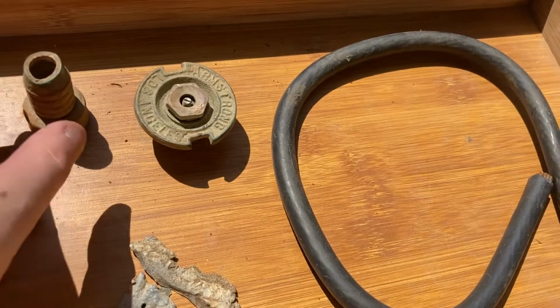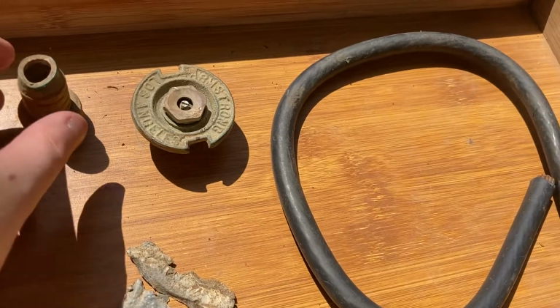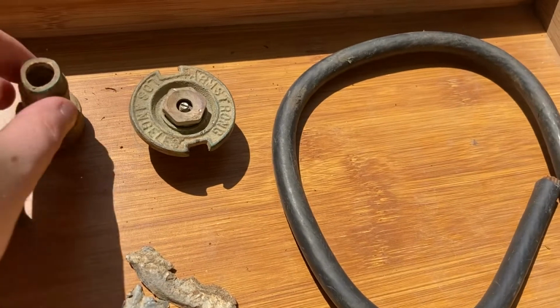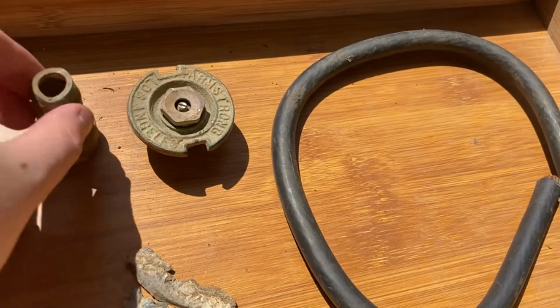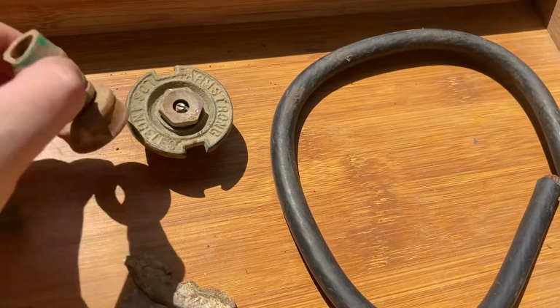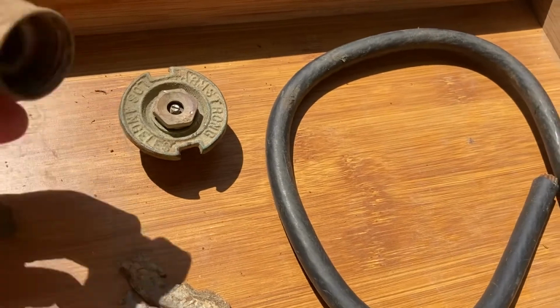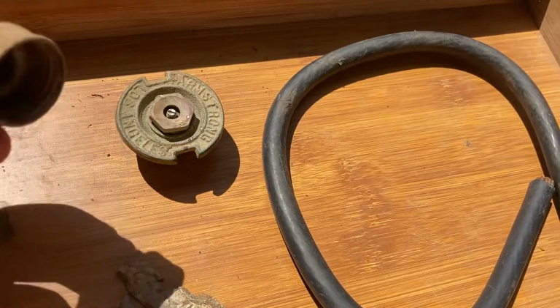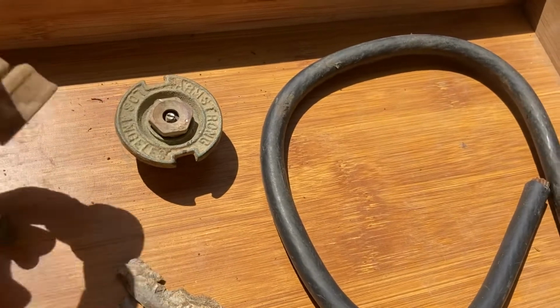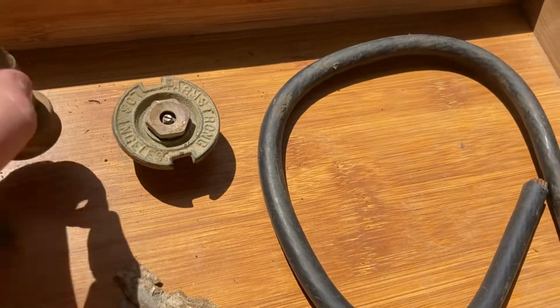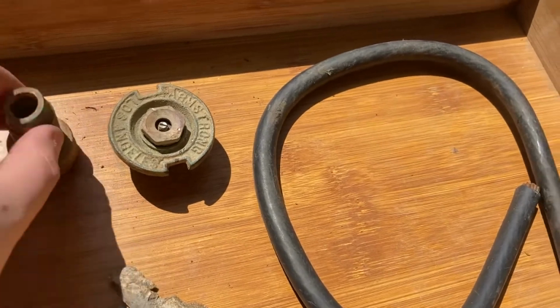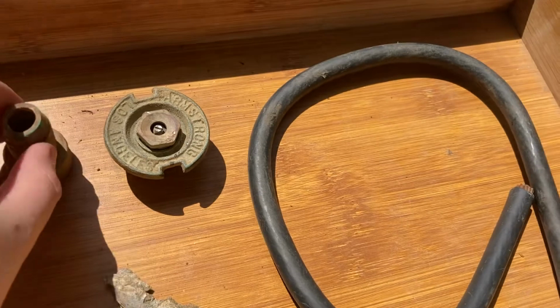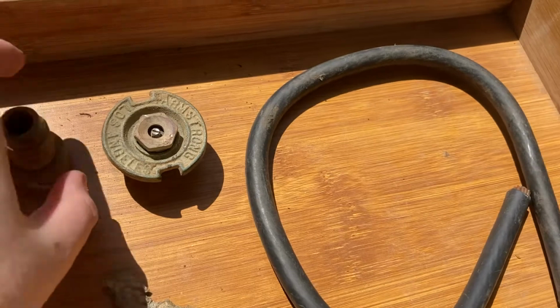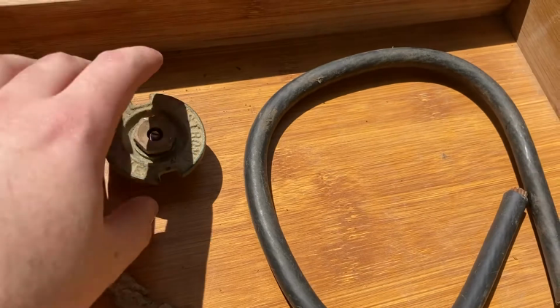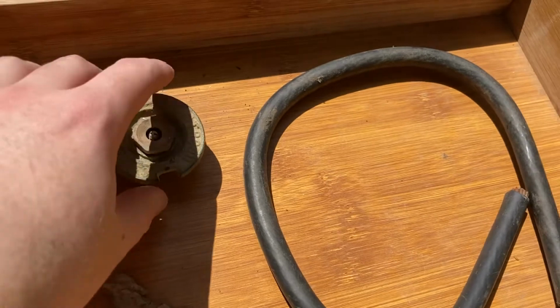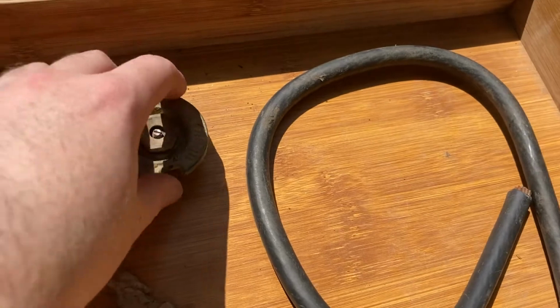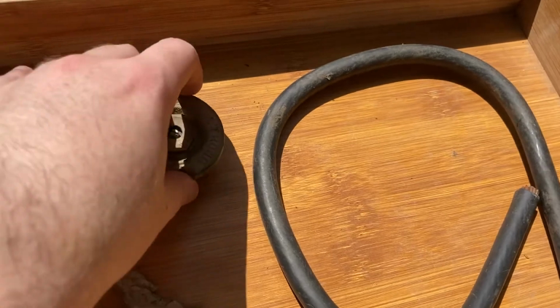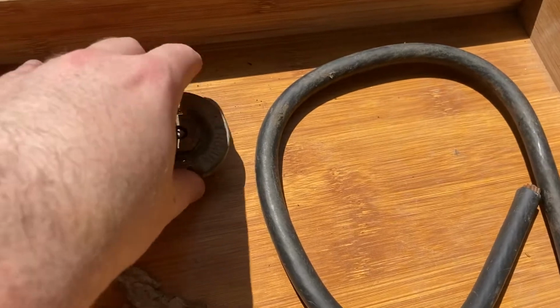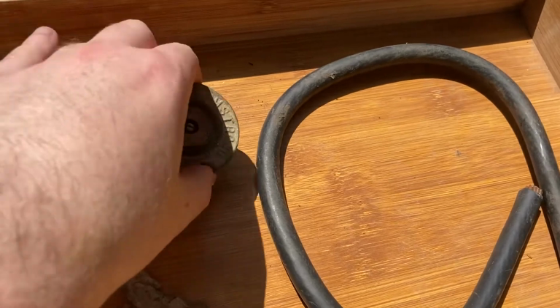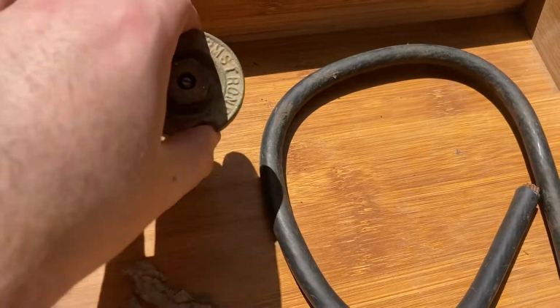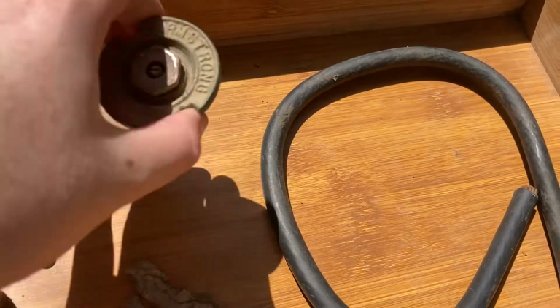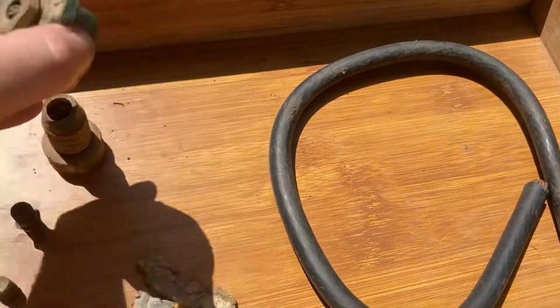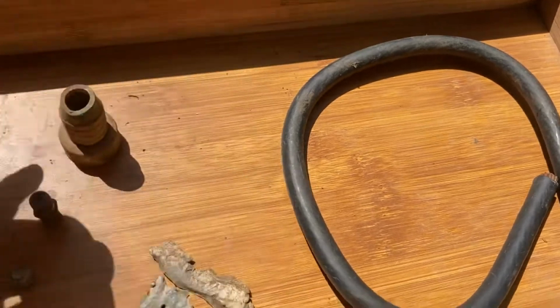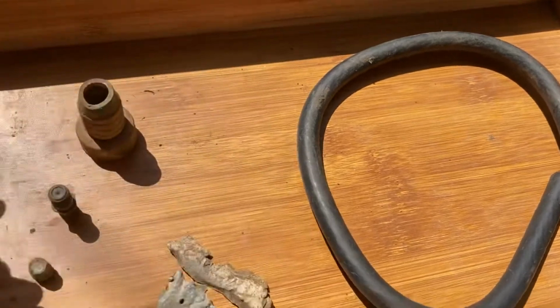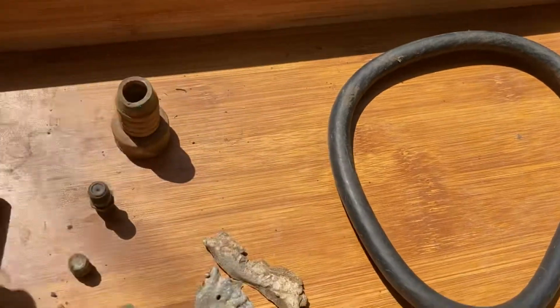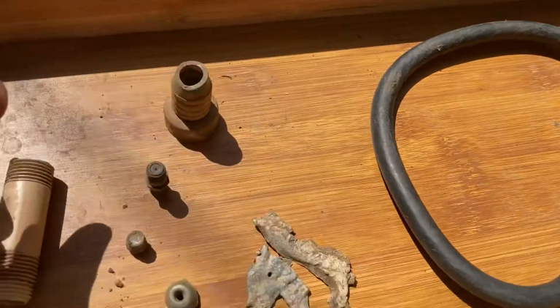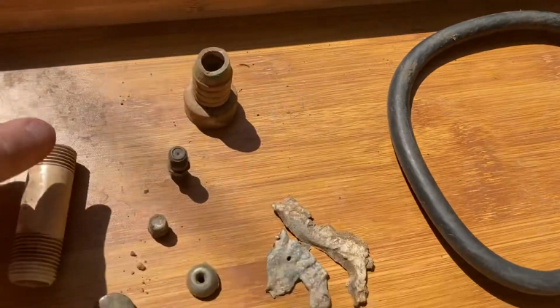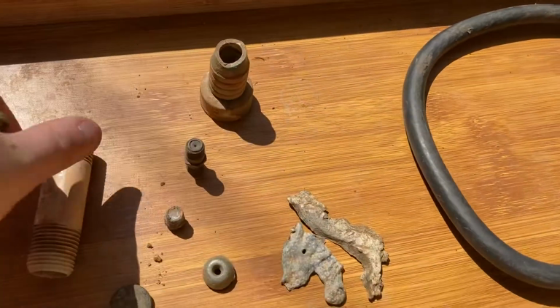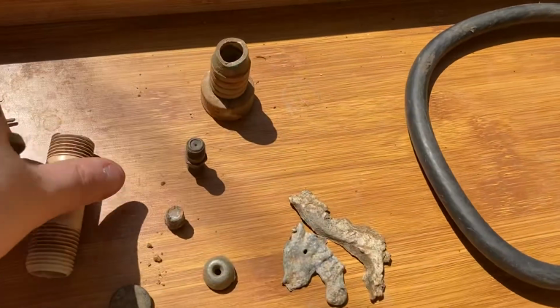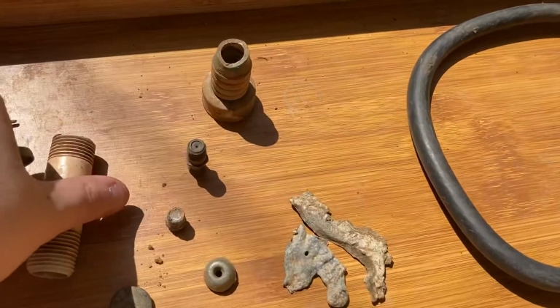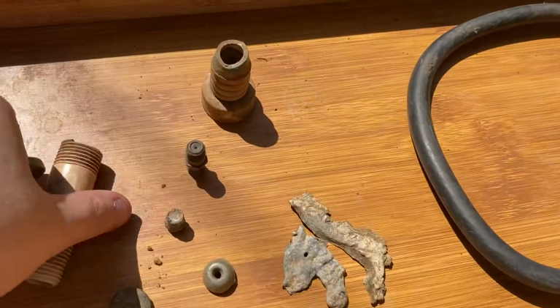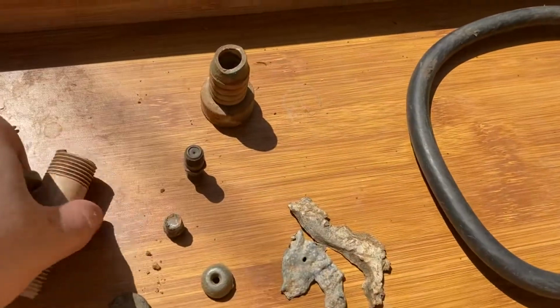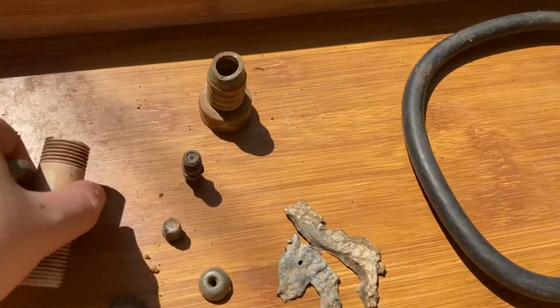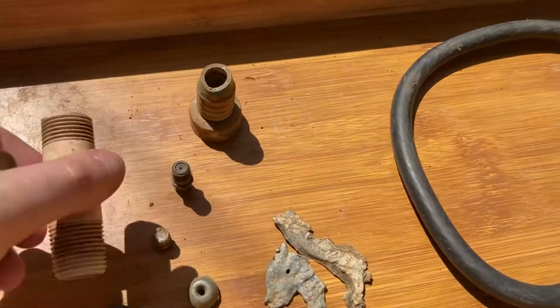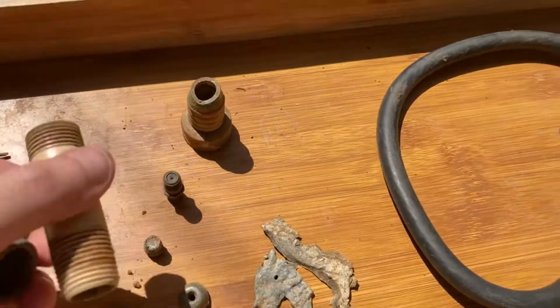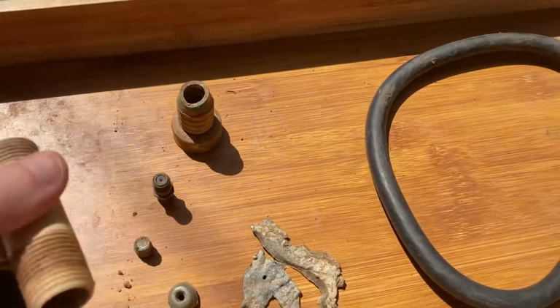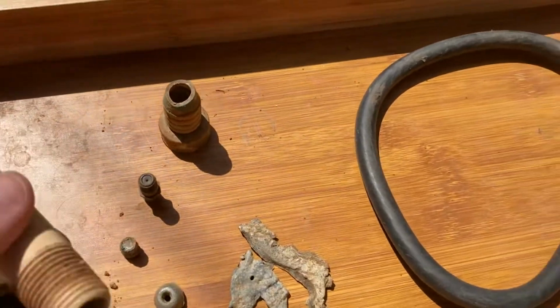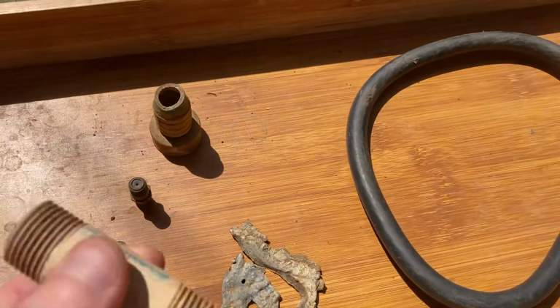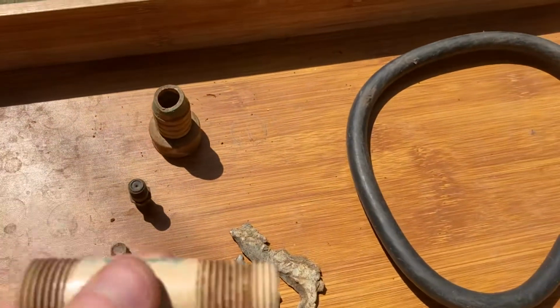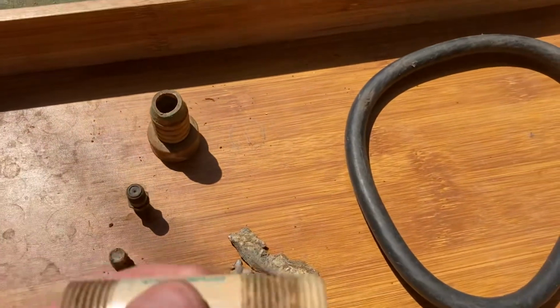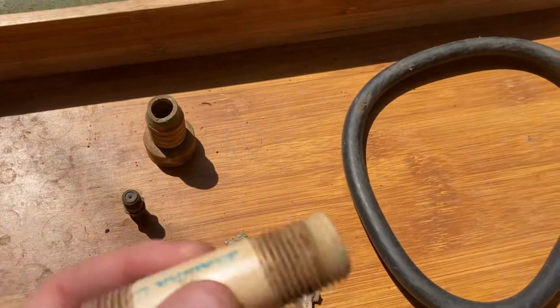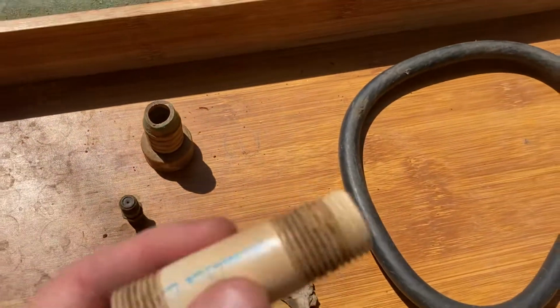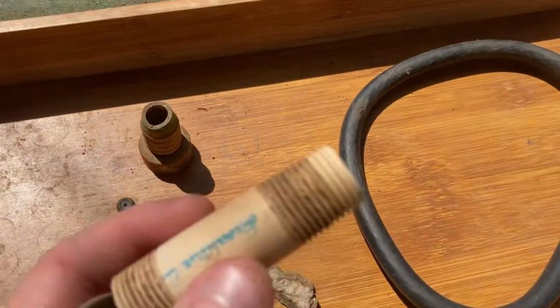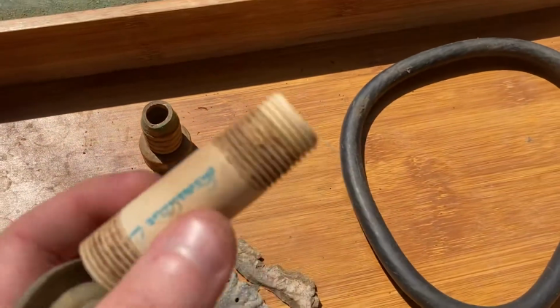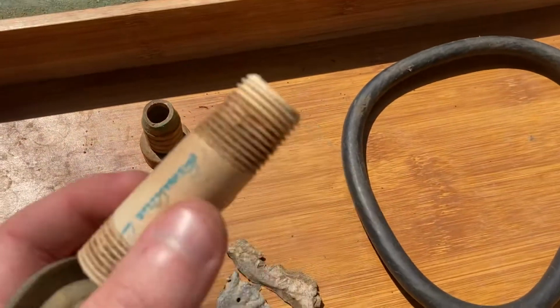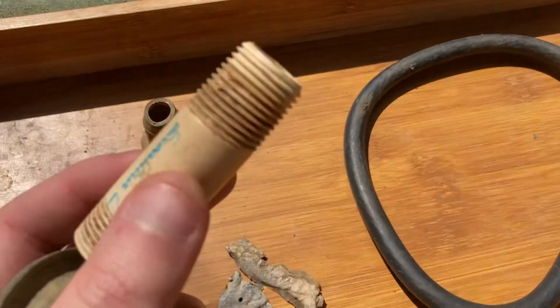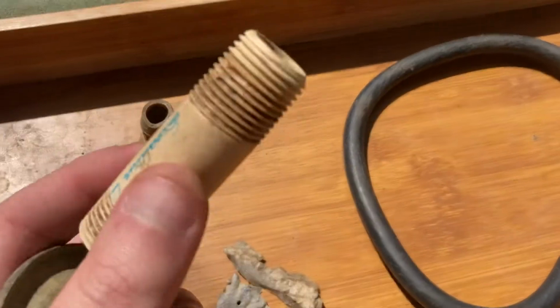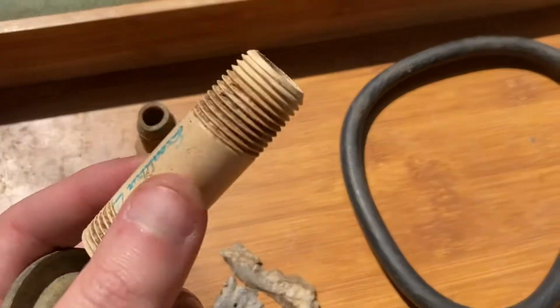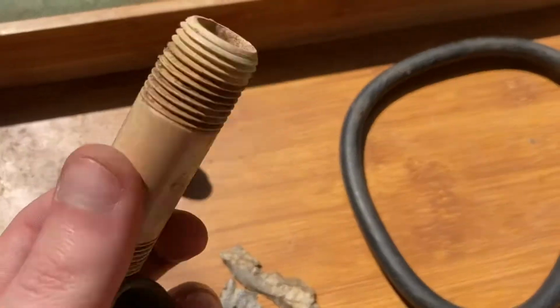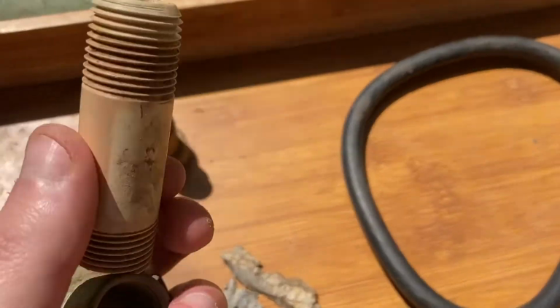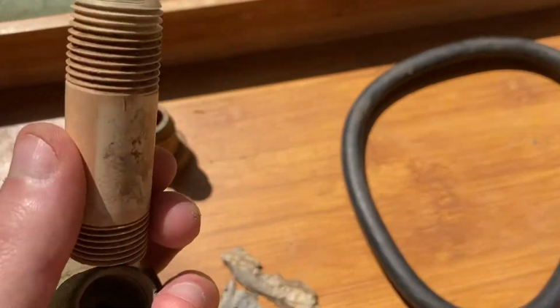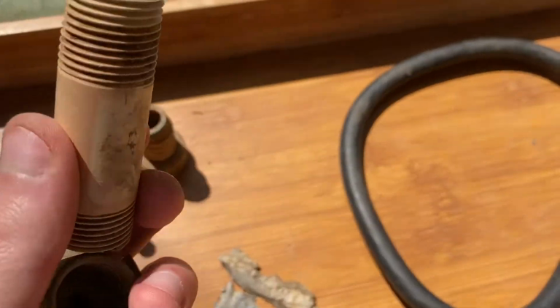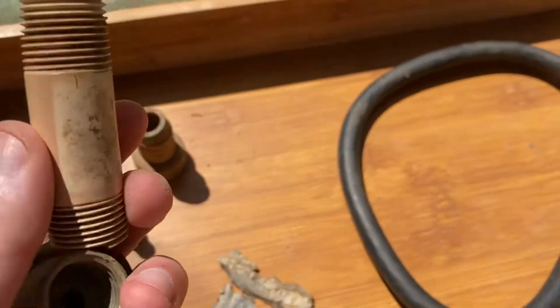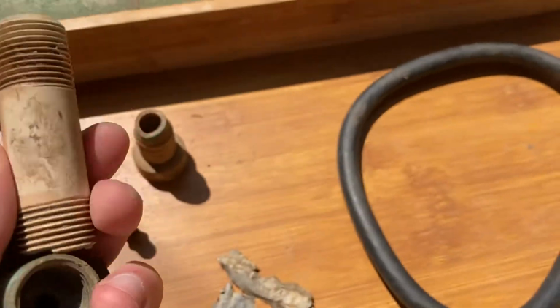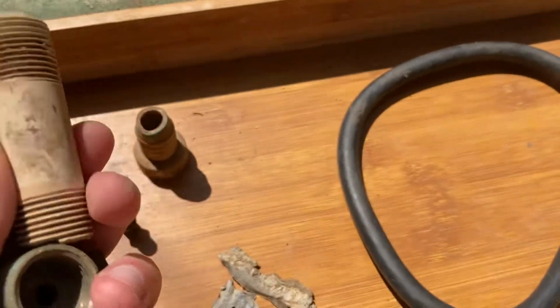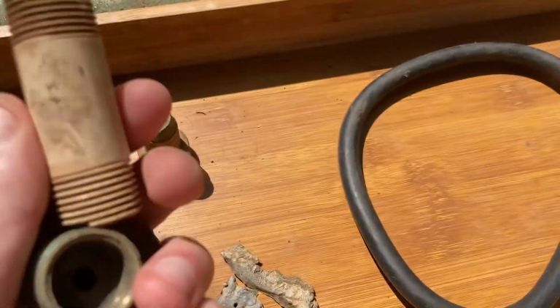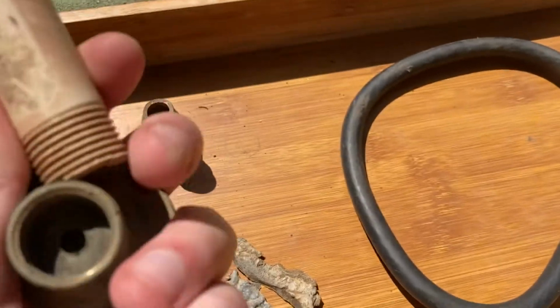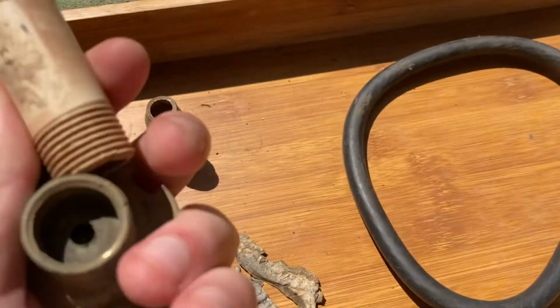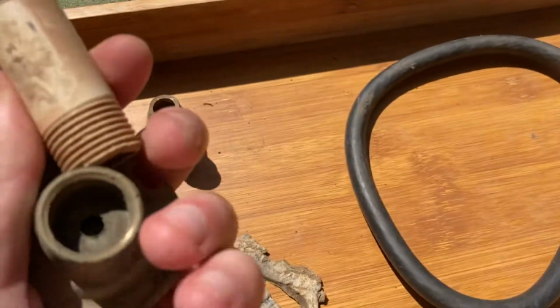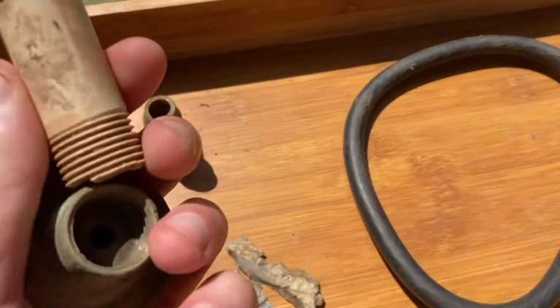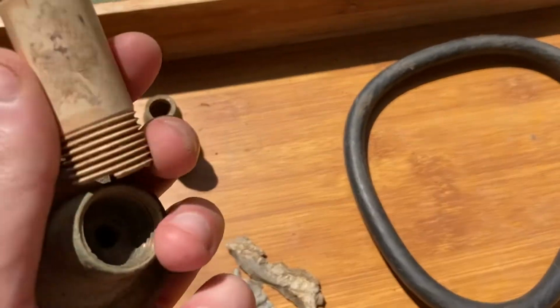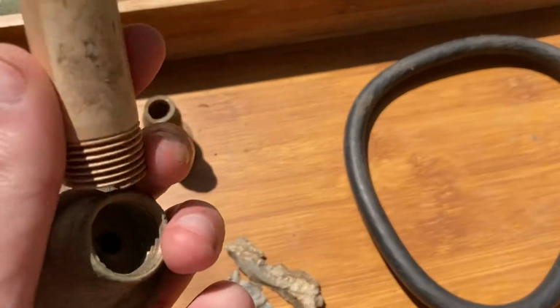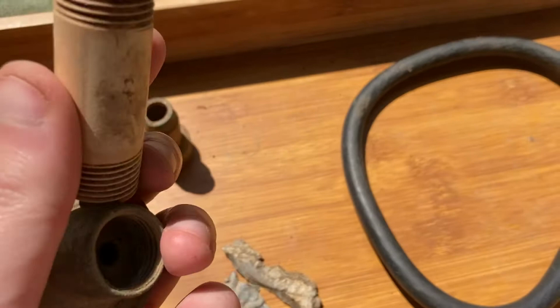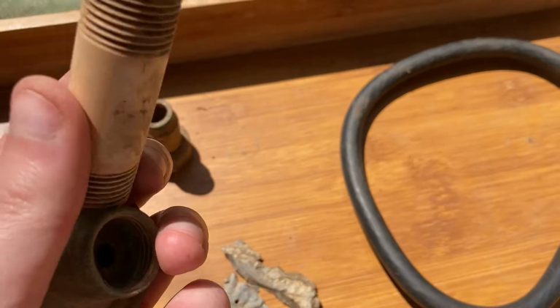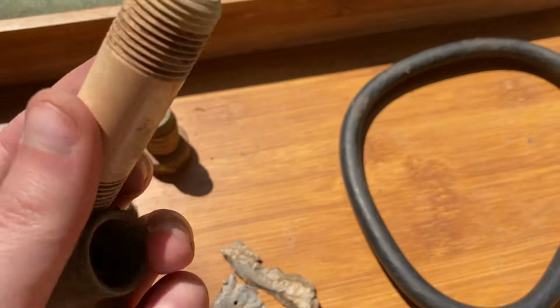A hose sprinkler head that was attached to this piece of plastic — I unscrewed it and took all the dirt out of it.